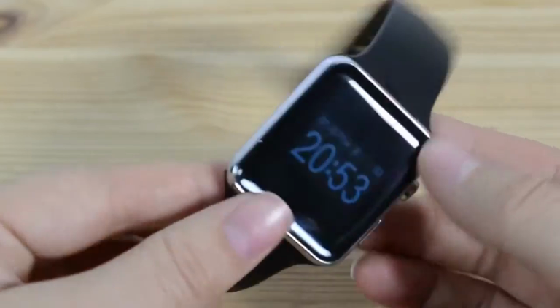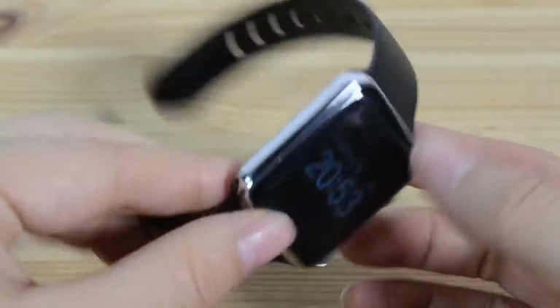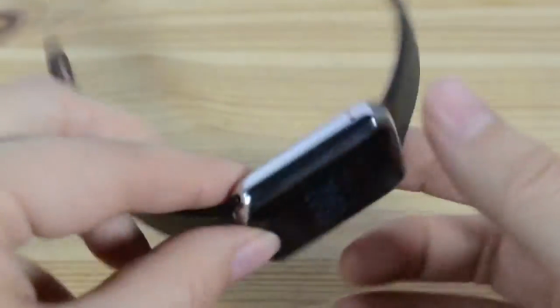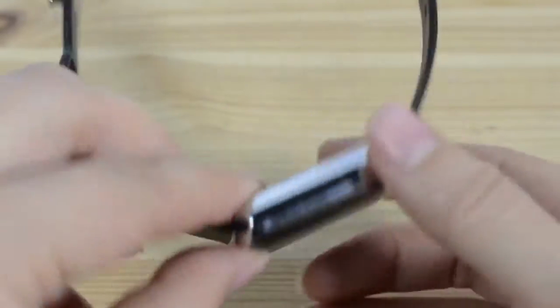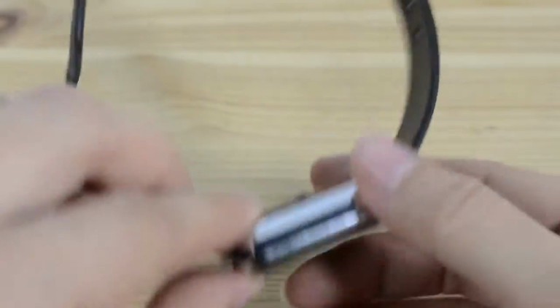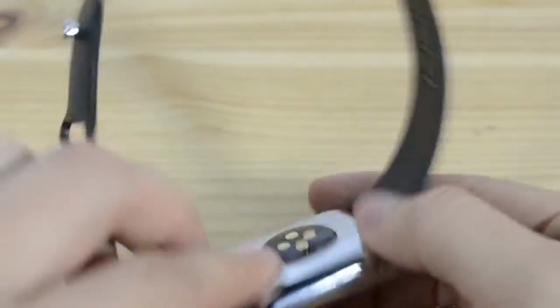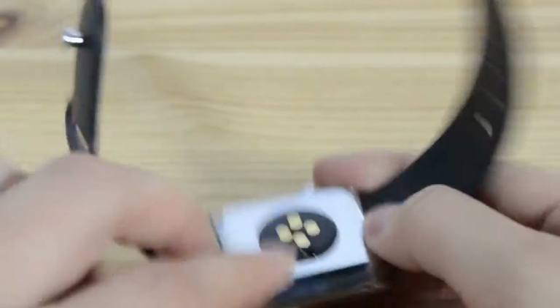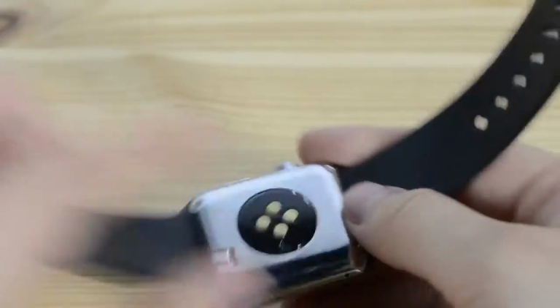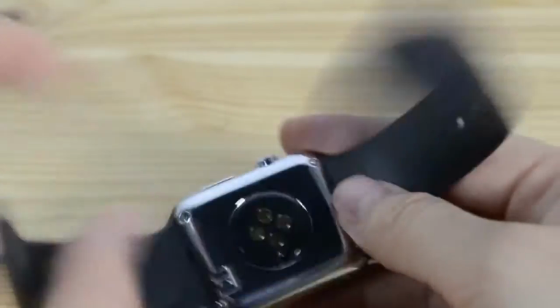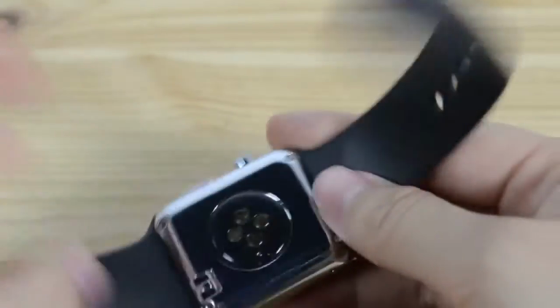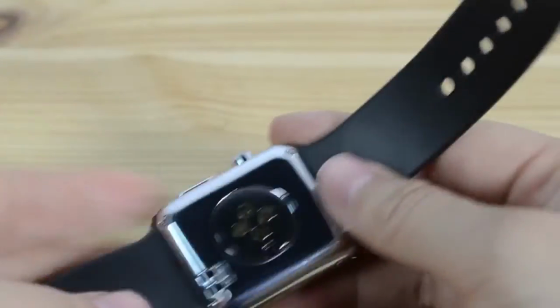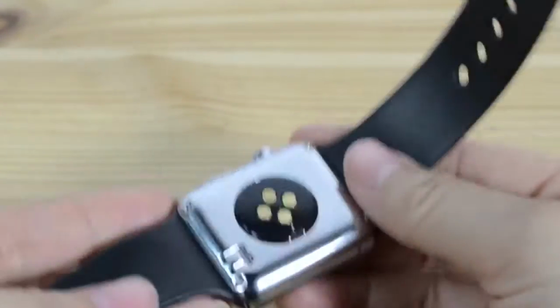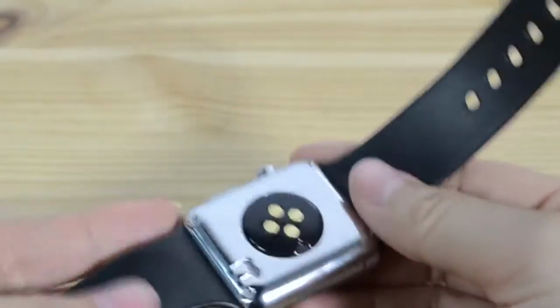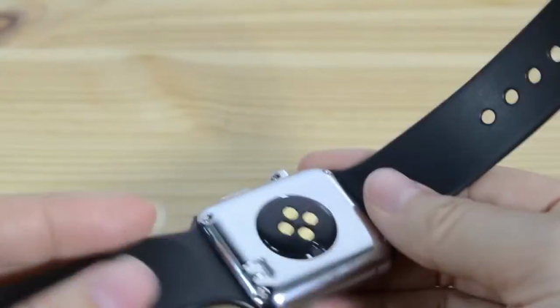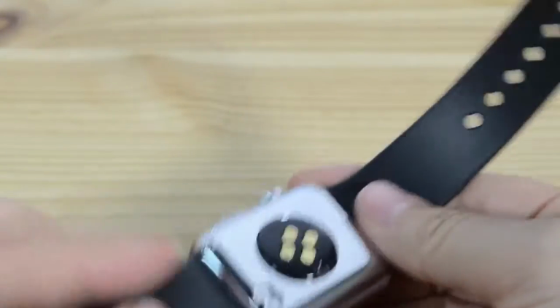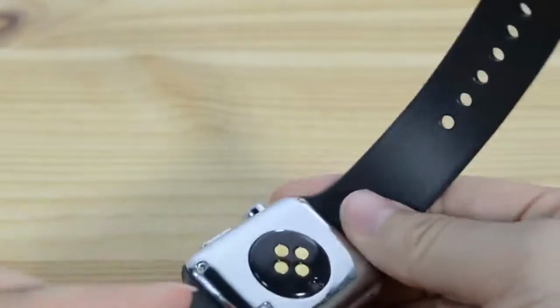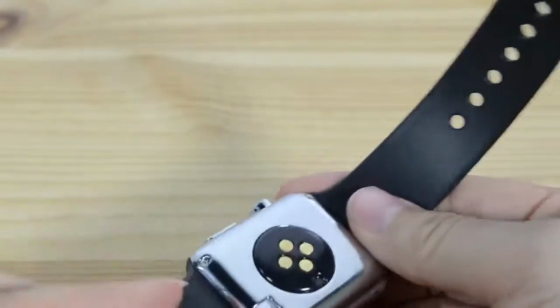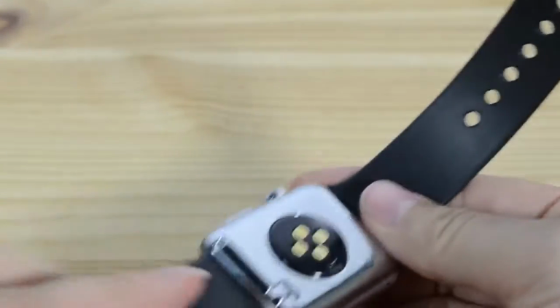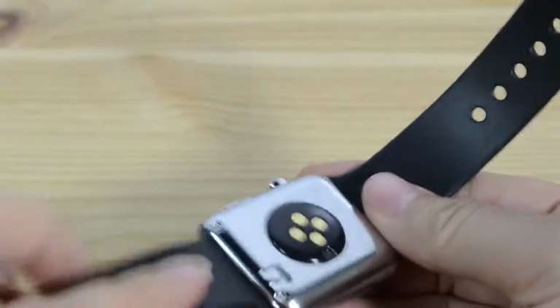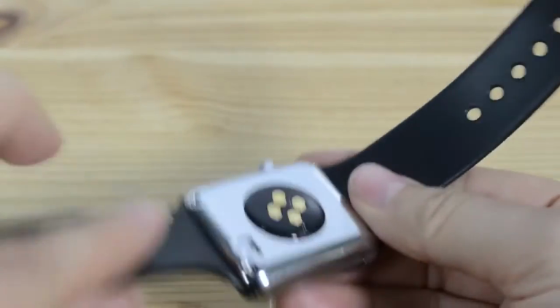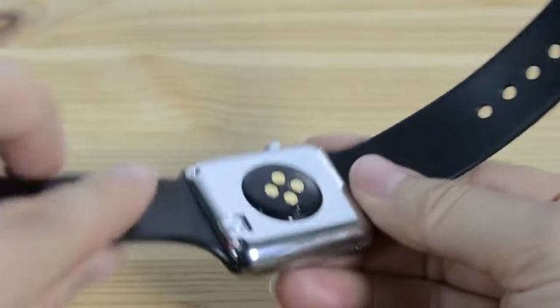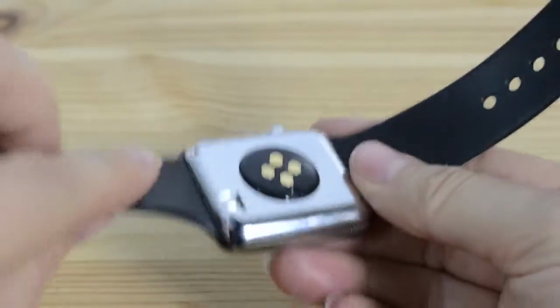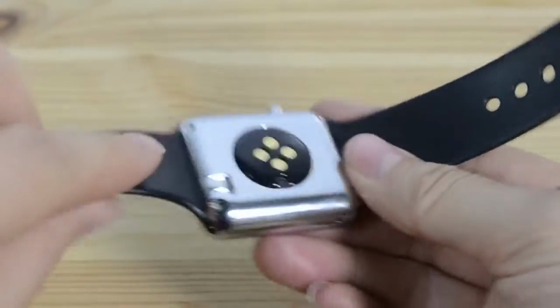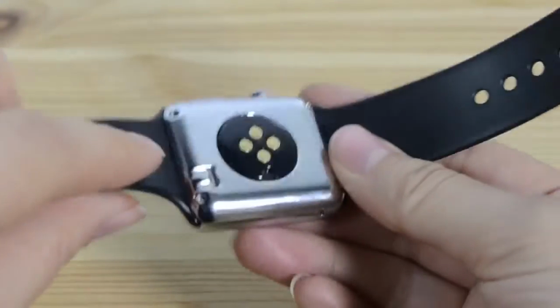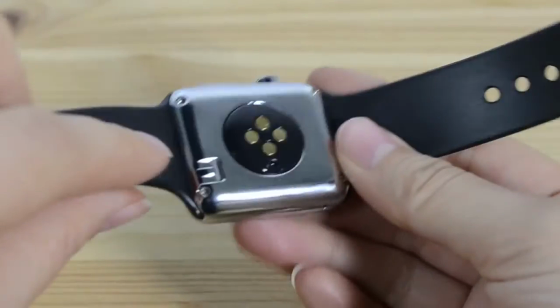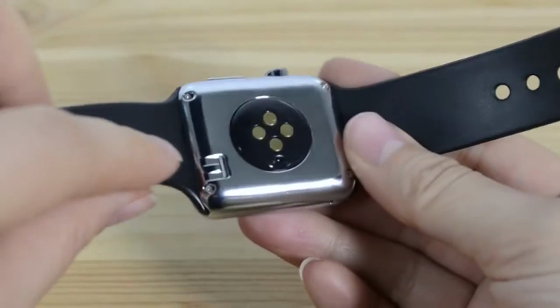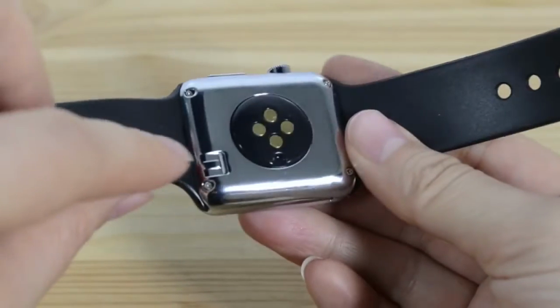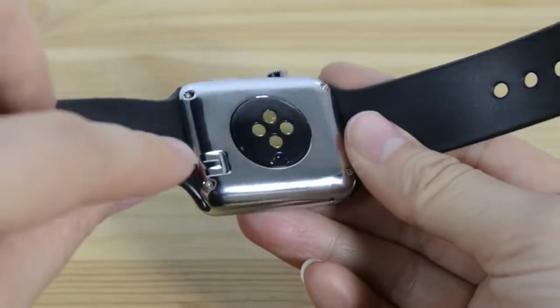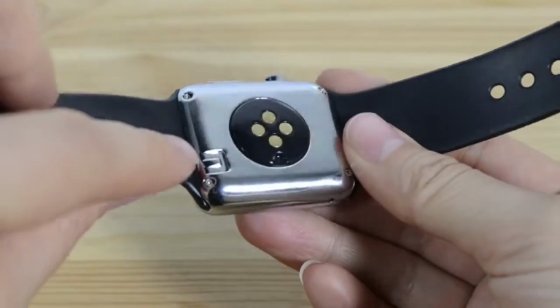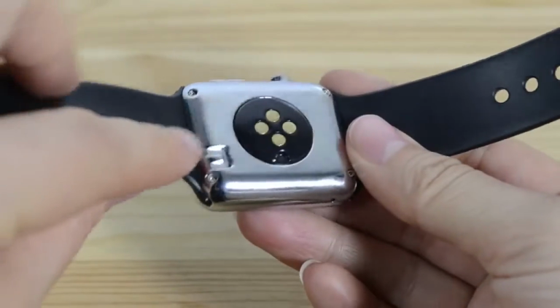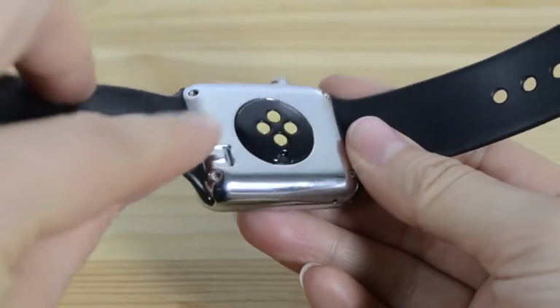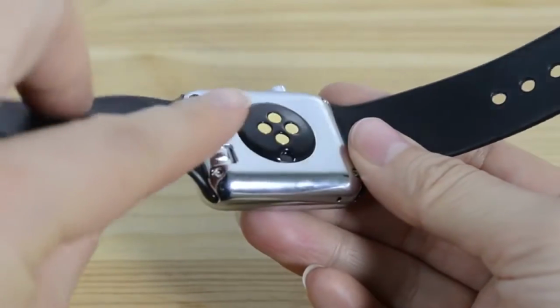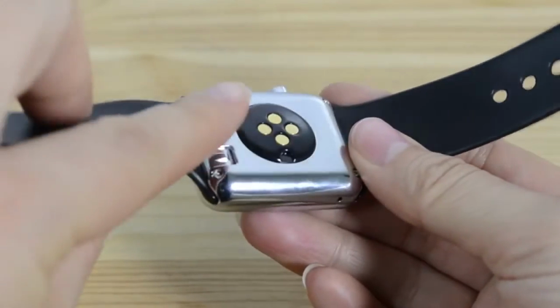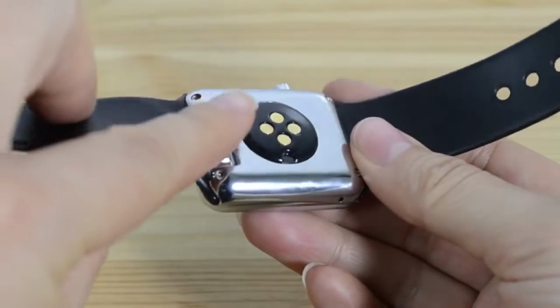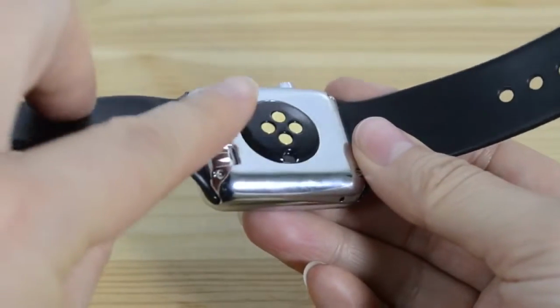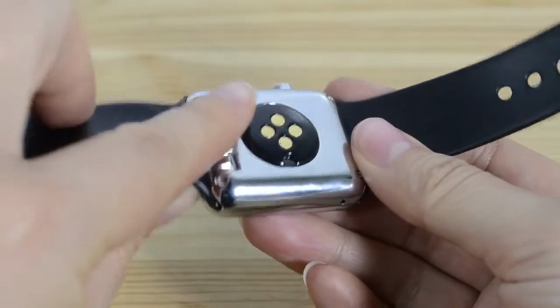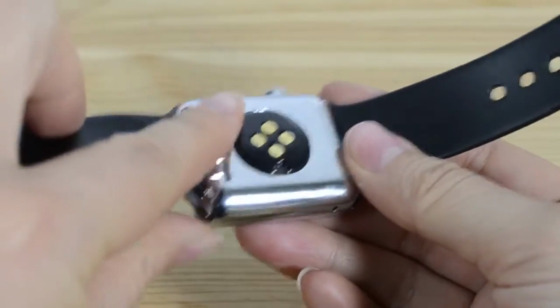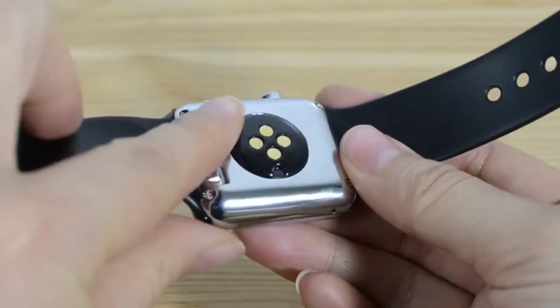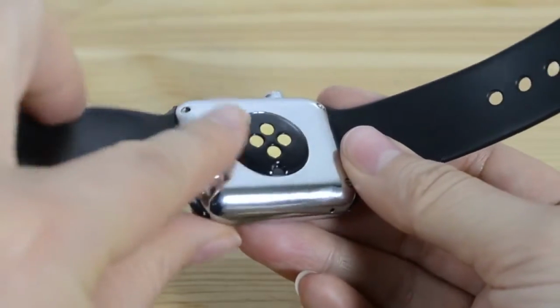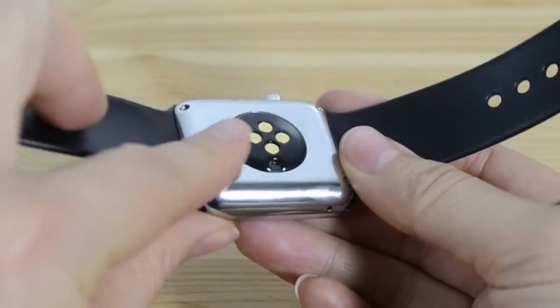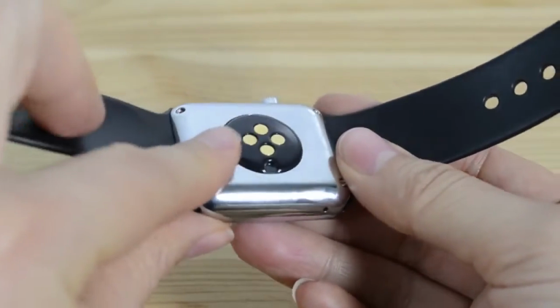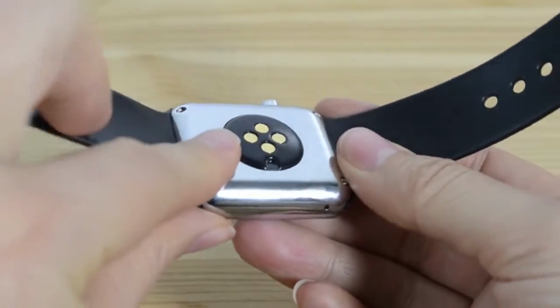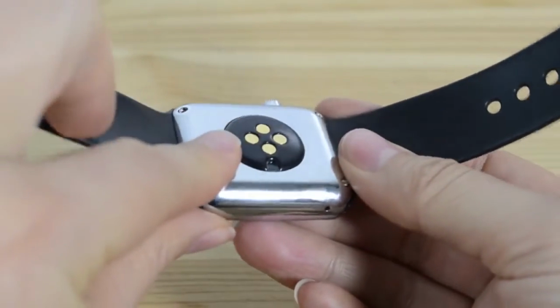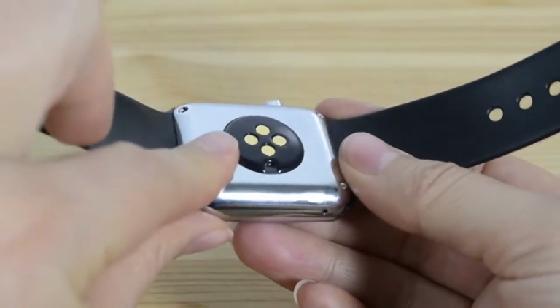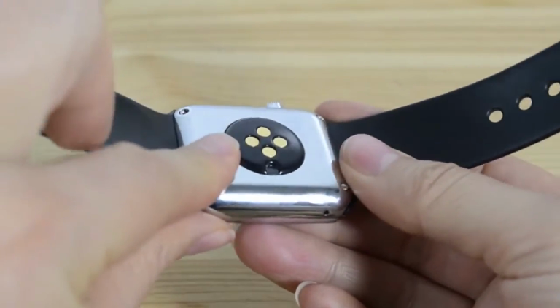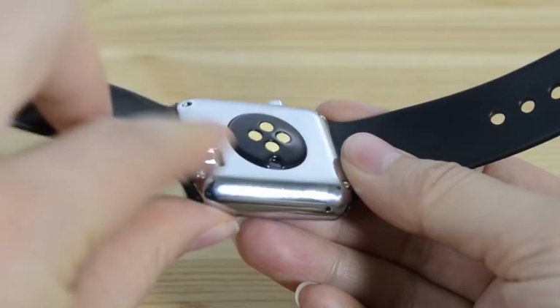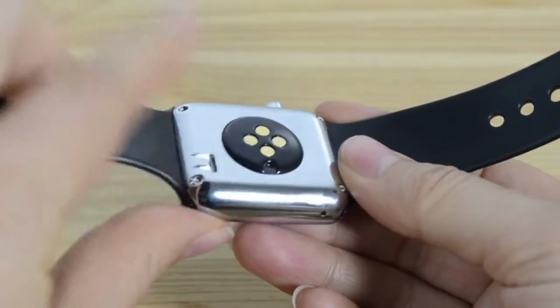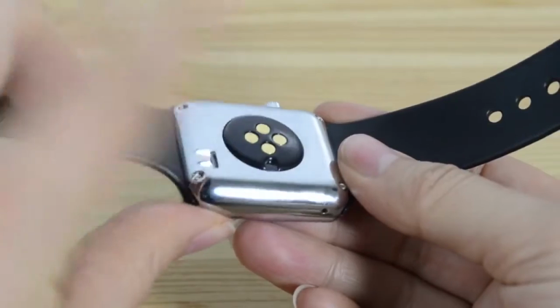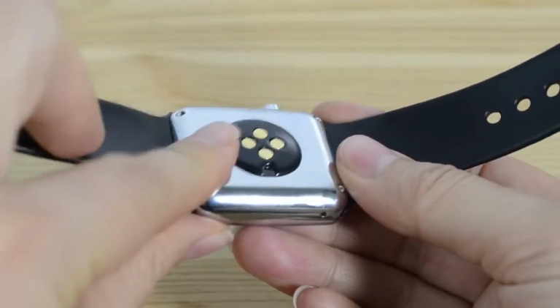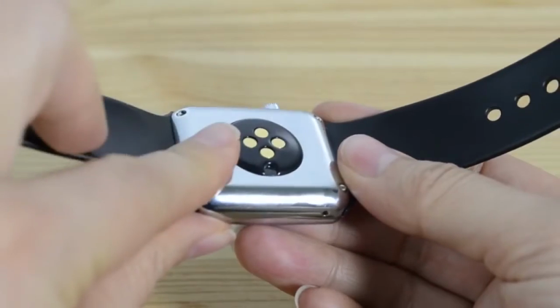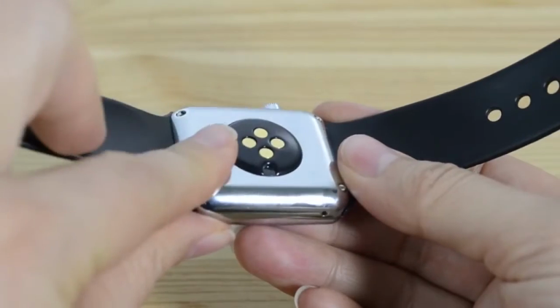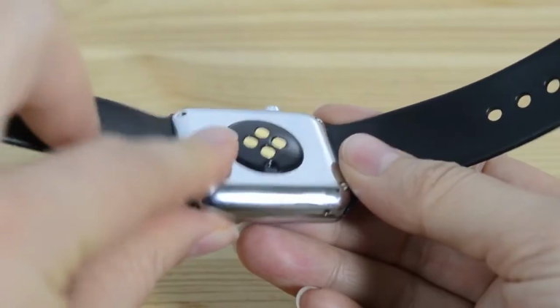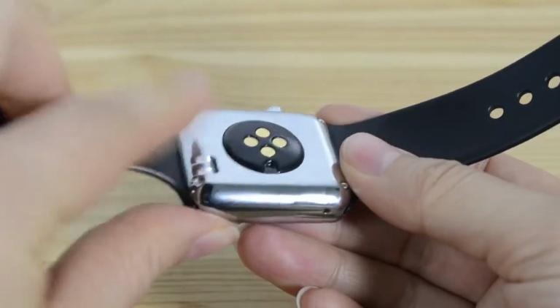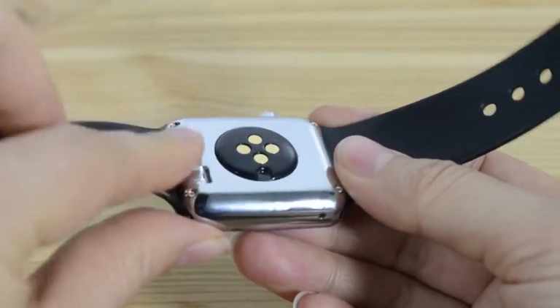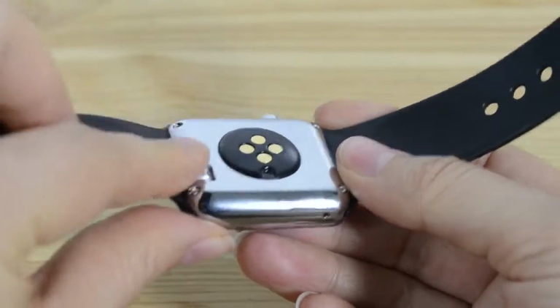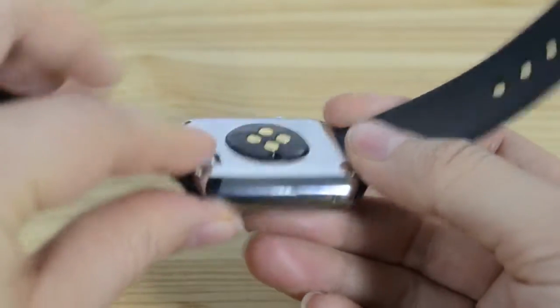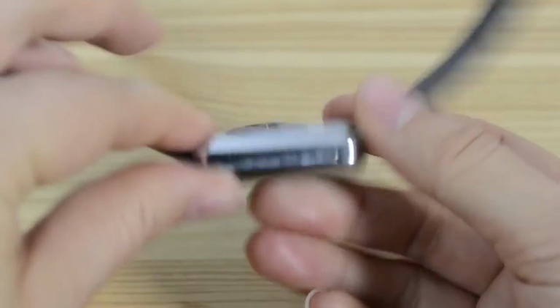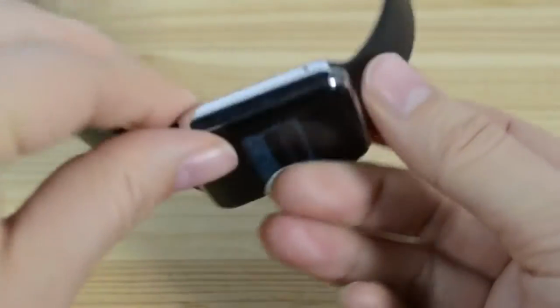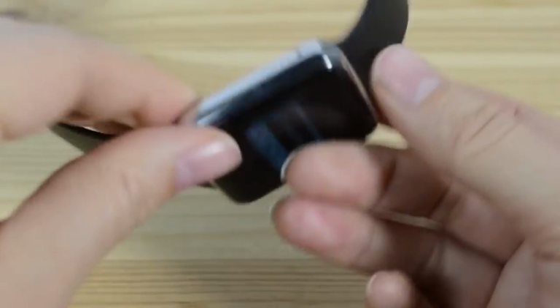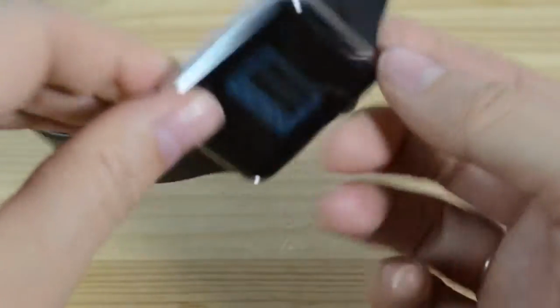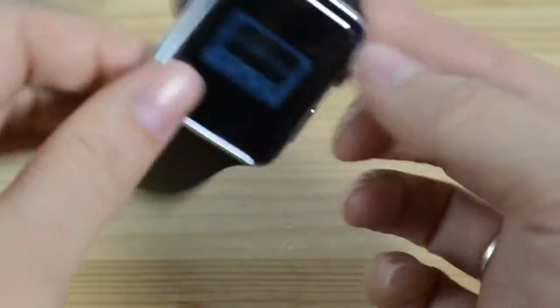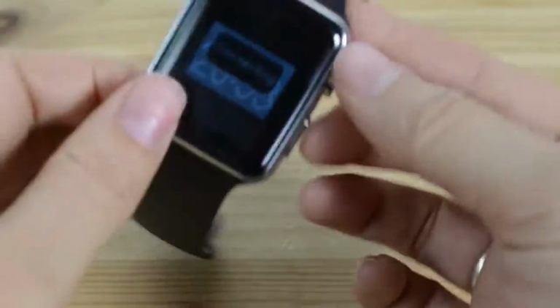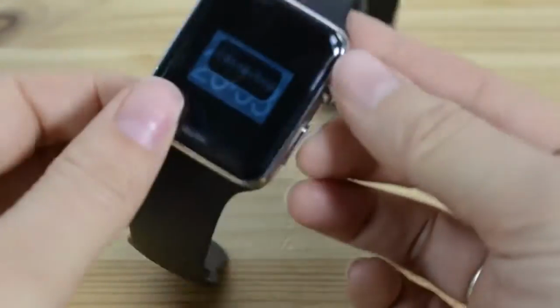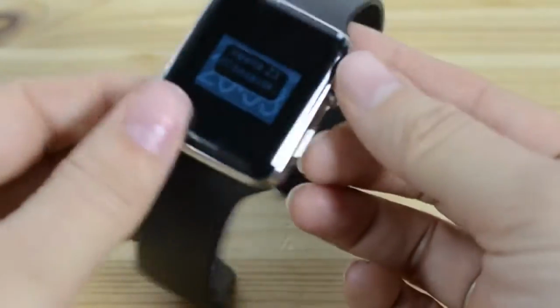Super loud. The speaker for that is right over here, so if you want to mute that, you can actually kind of put your finger over it.